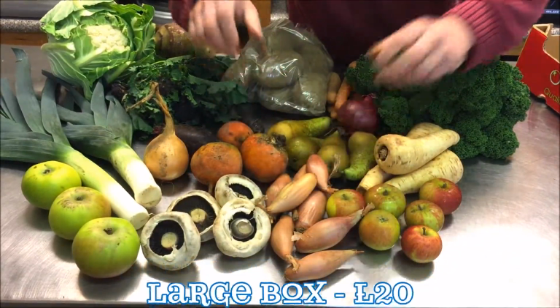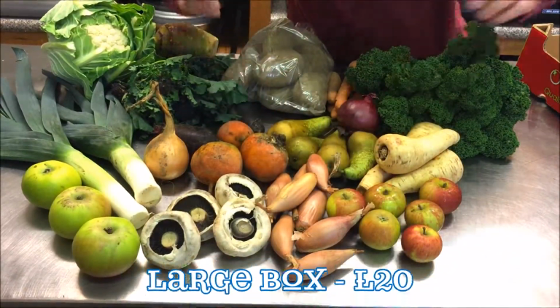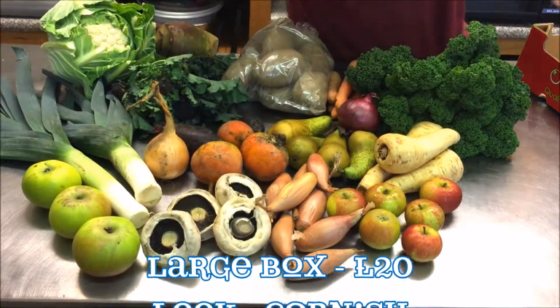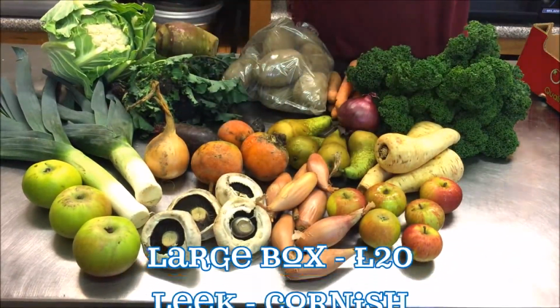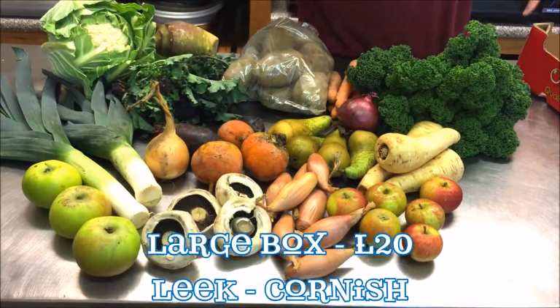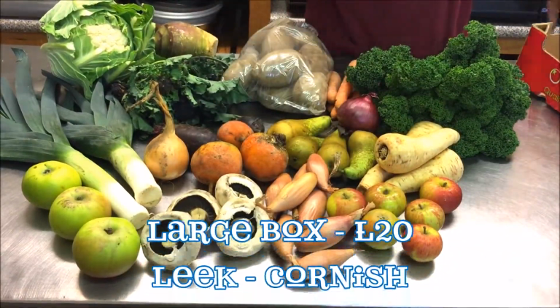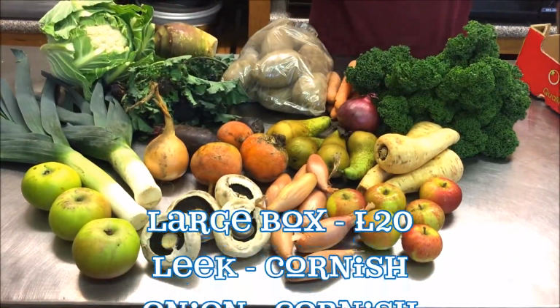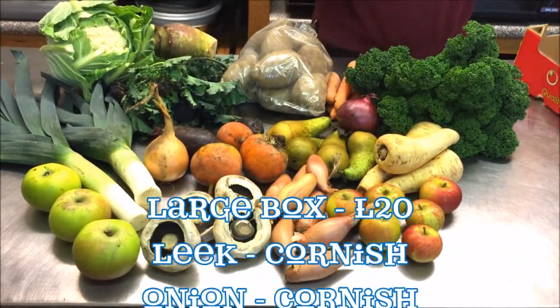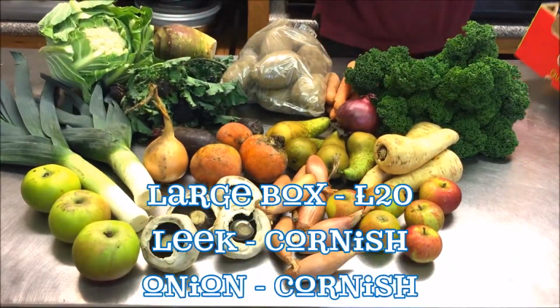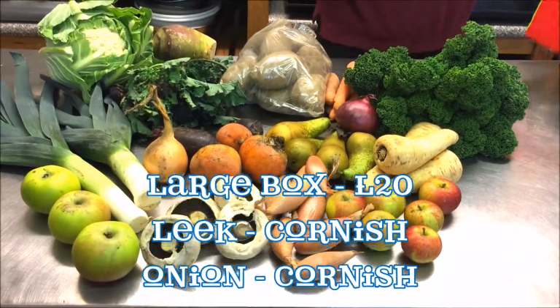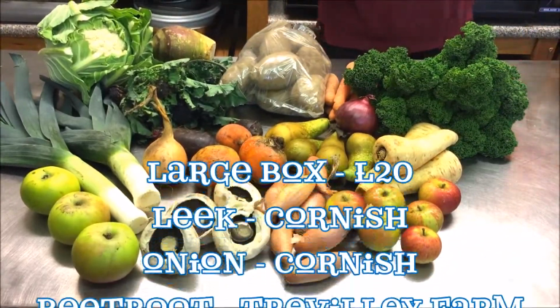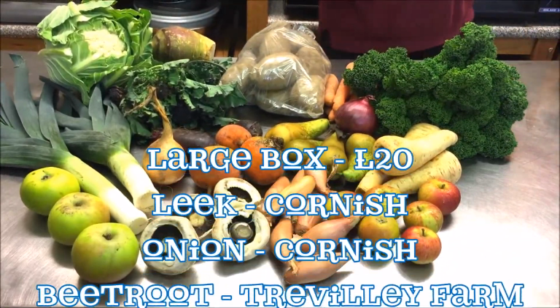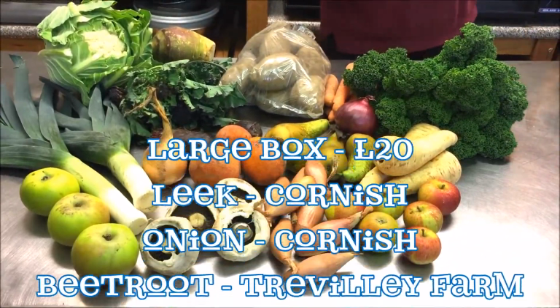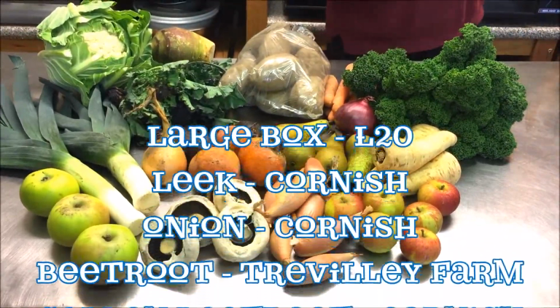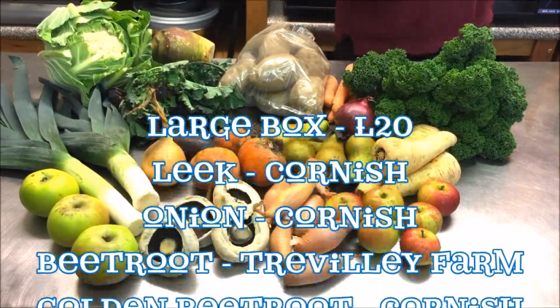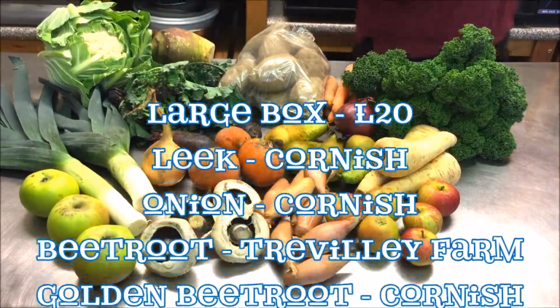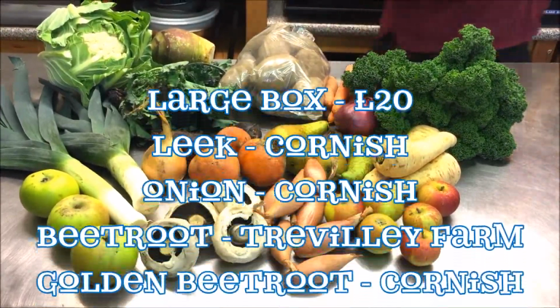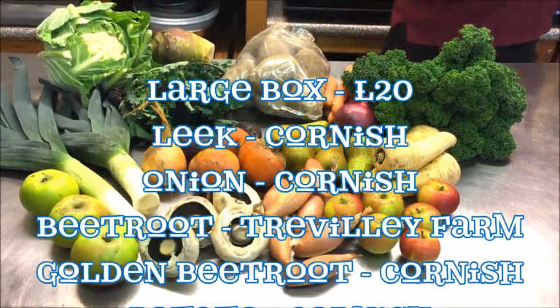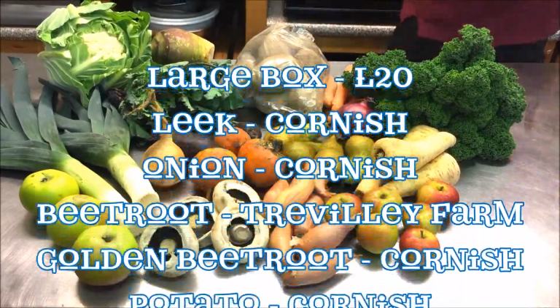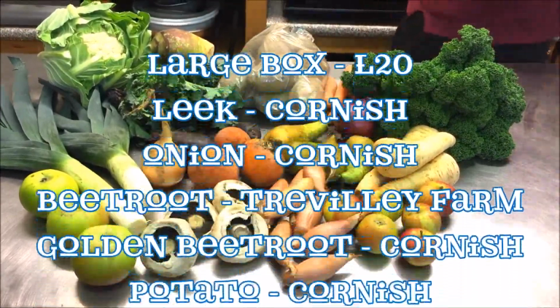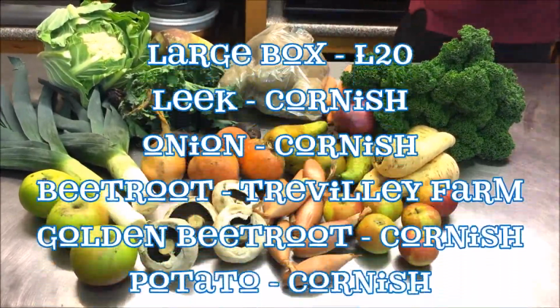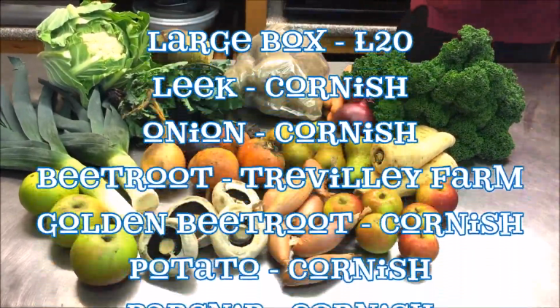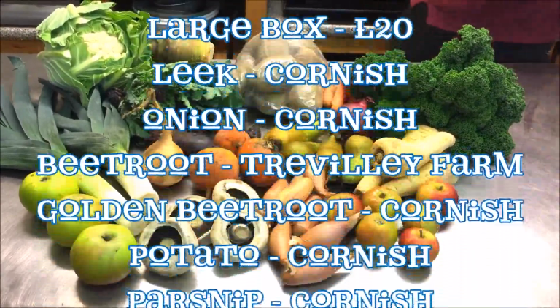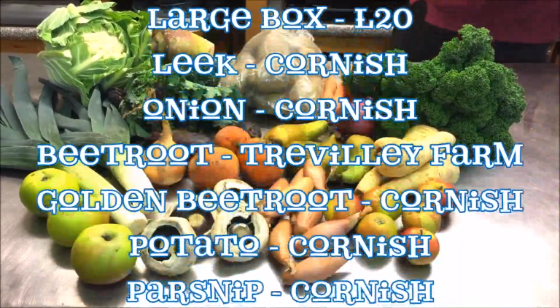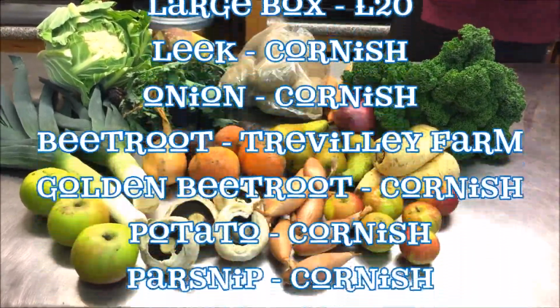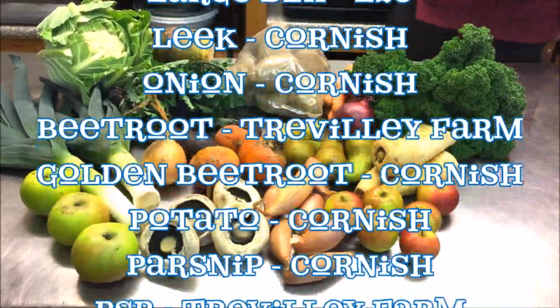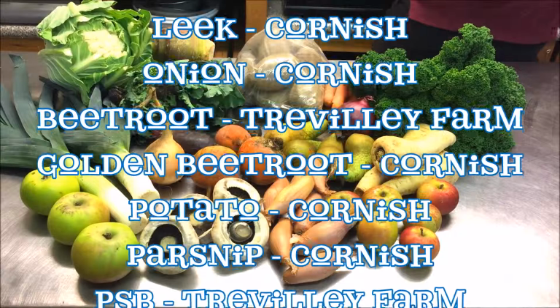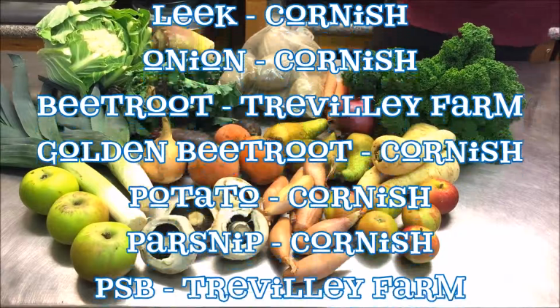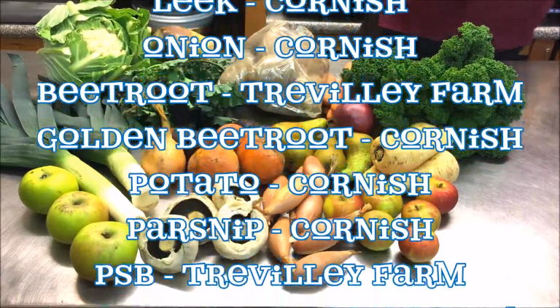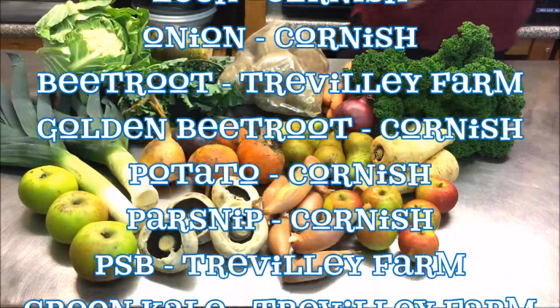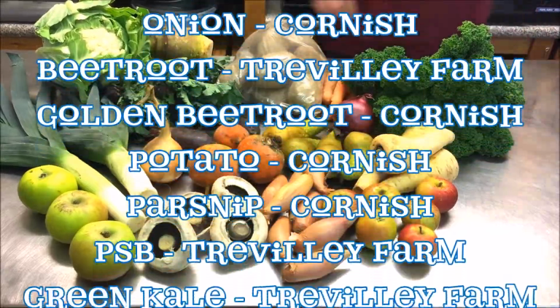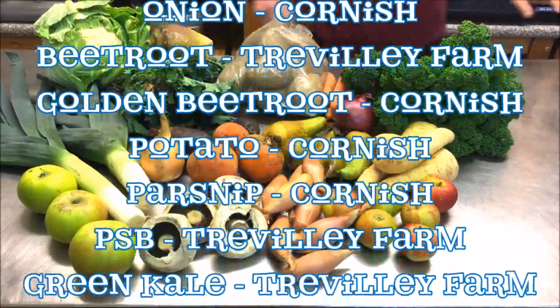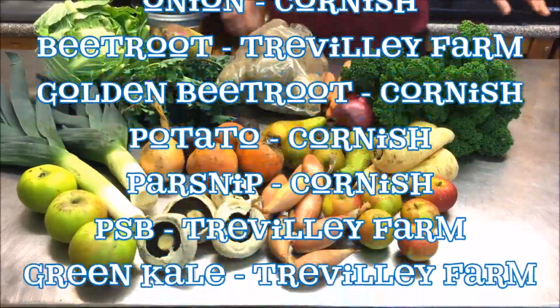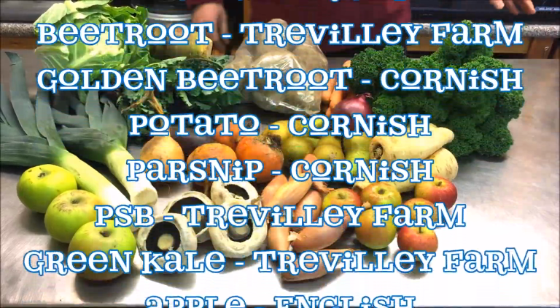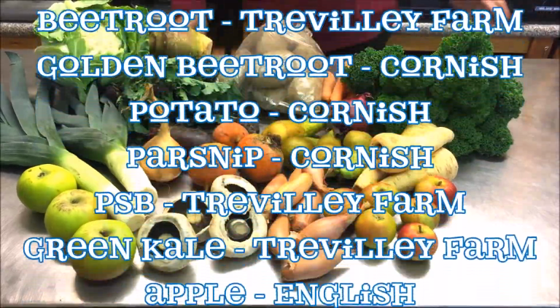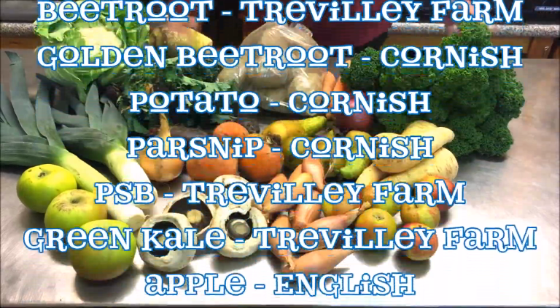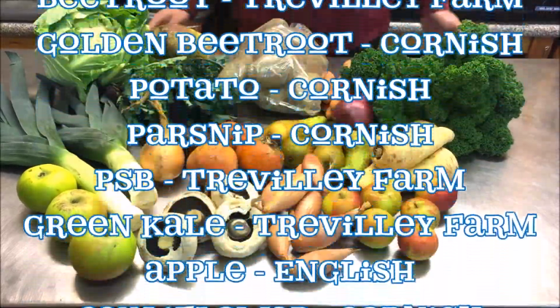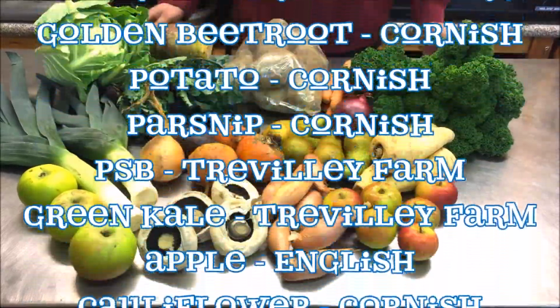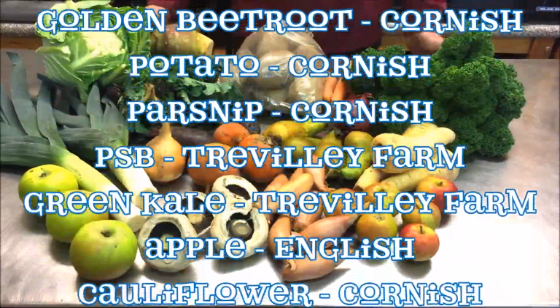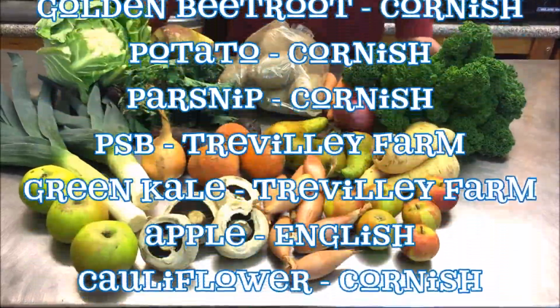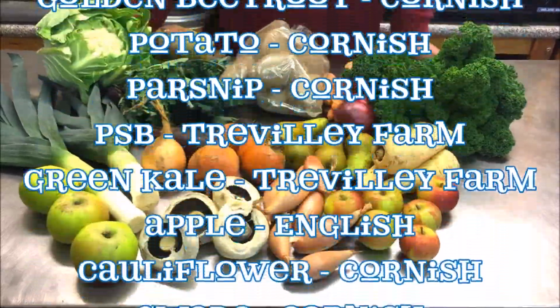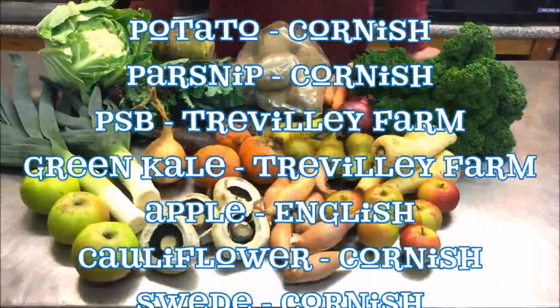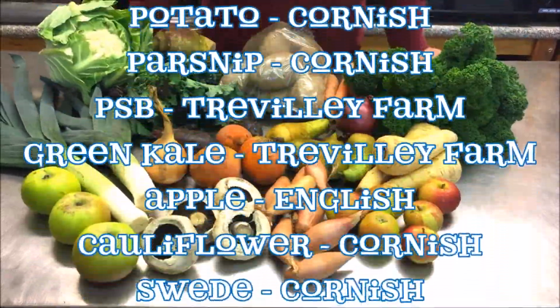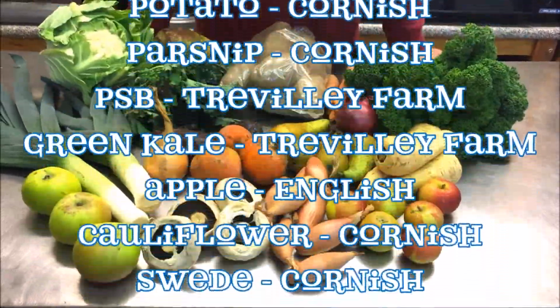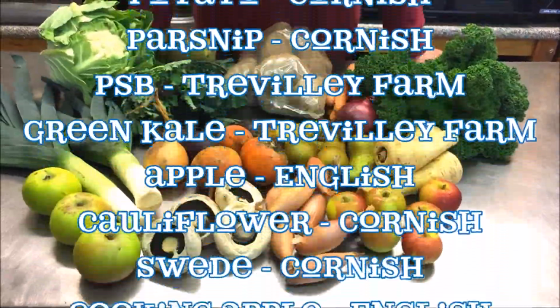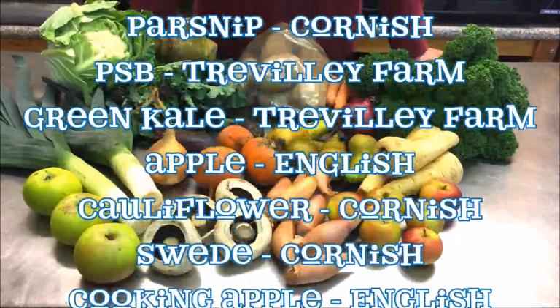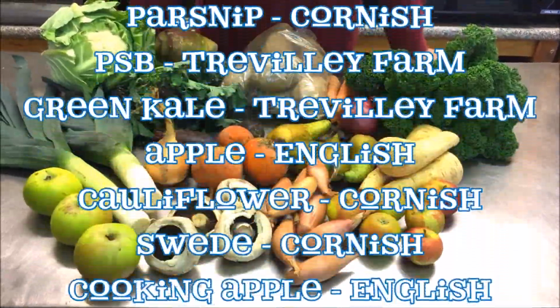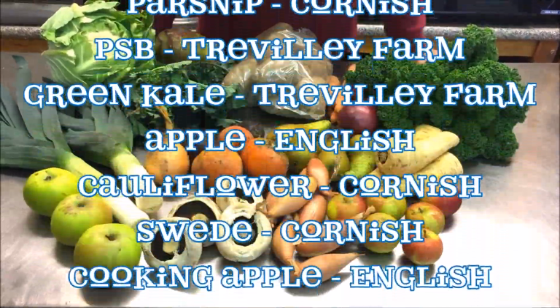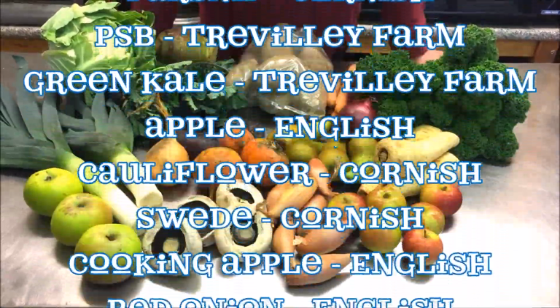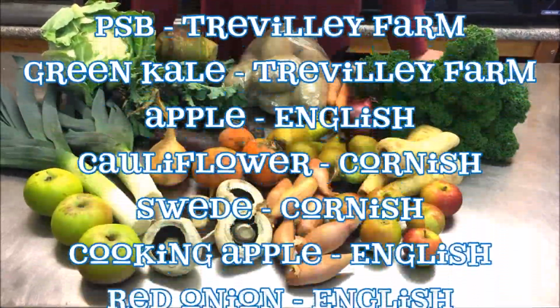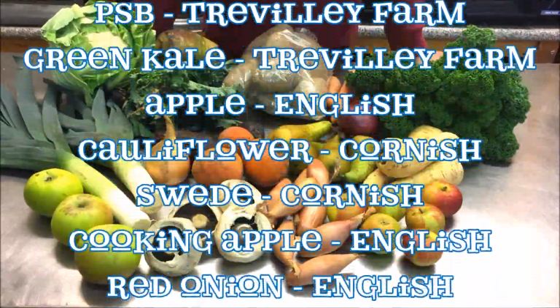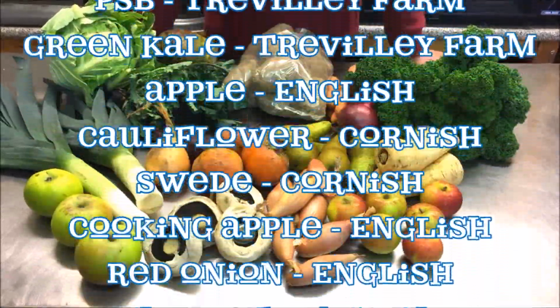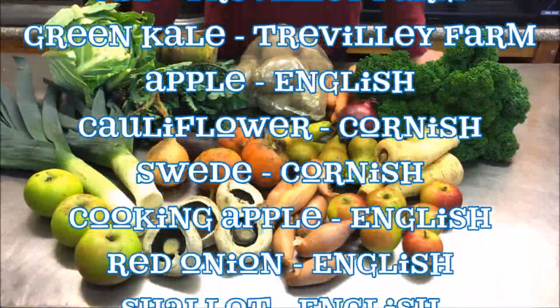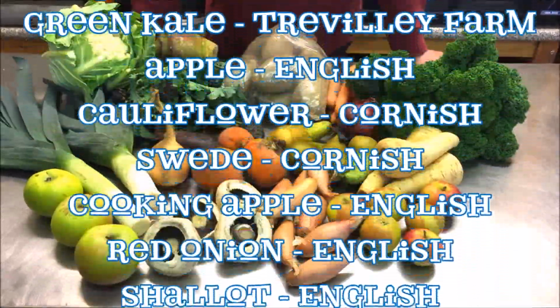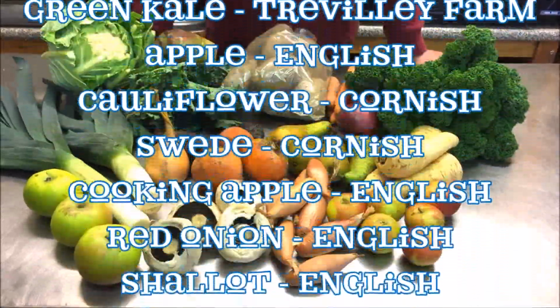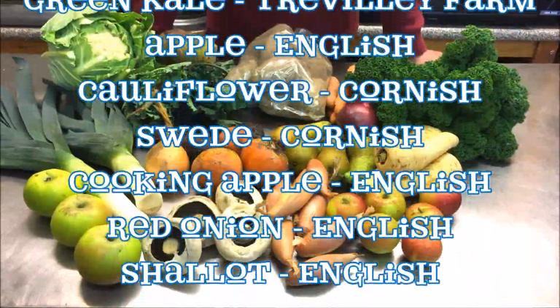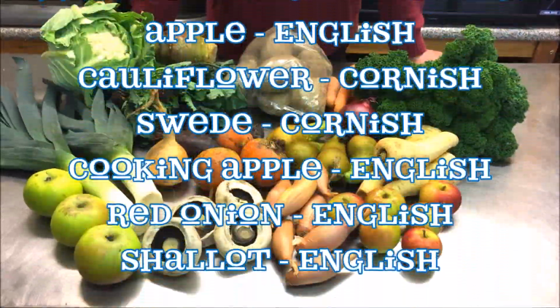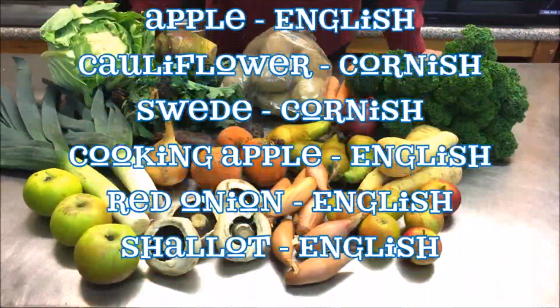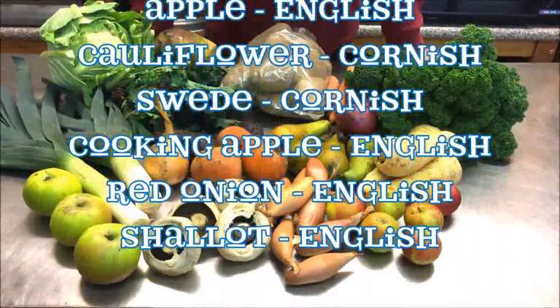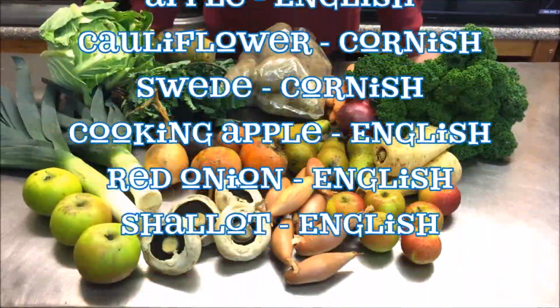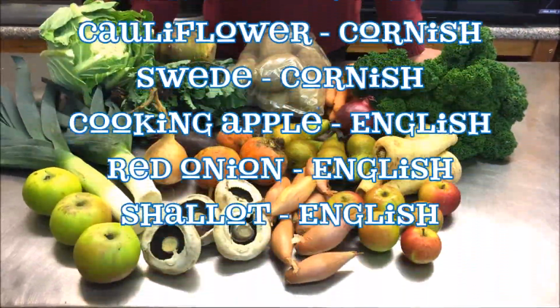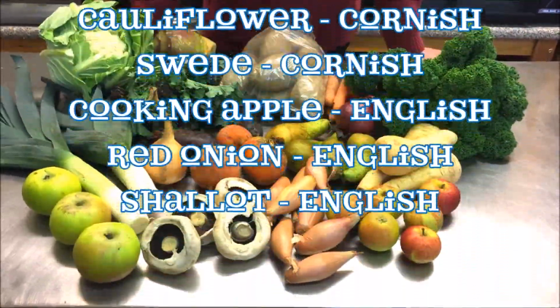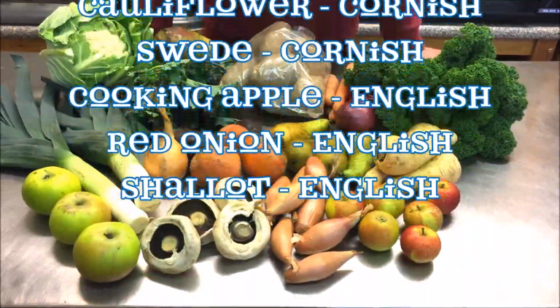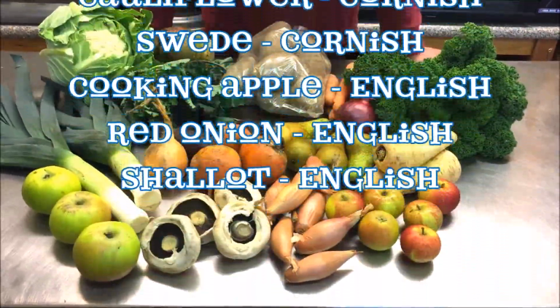Don't forget you can substitute items out that you don't want by going to the veg and meat box preferences page. Thanks very much, have a great weekend.